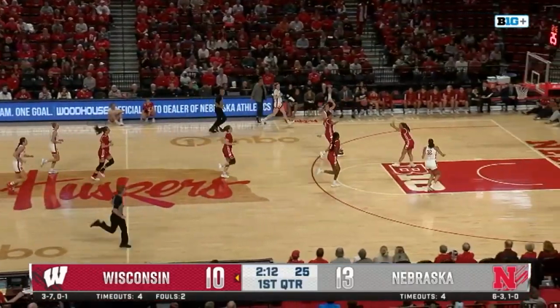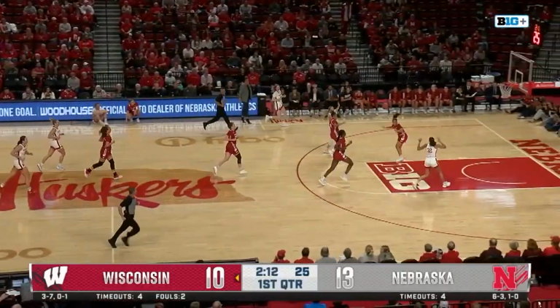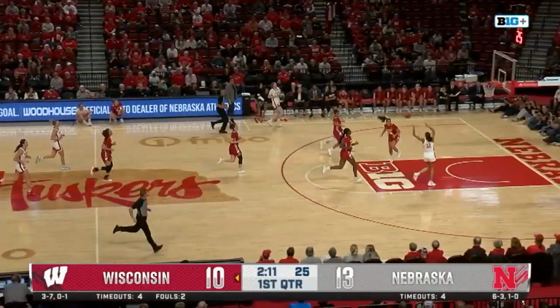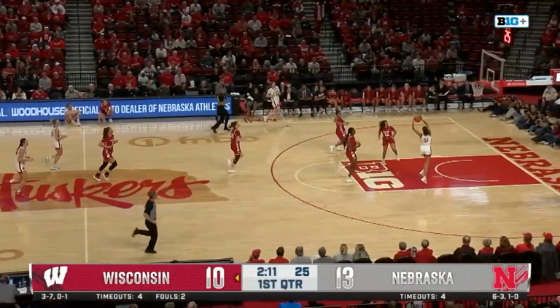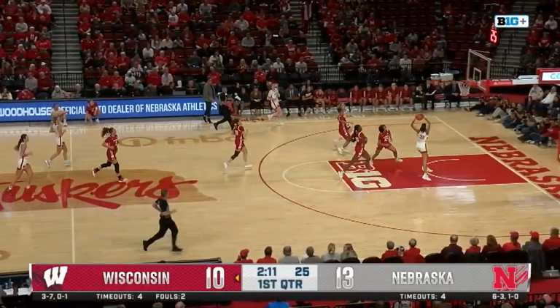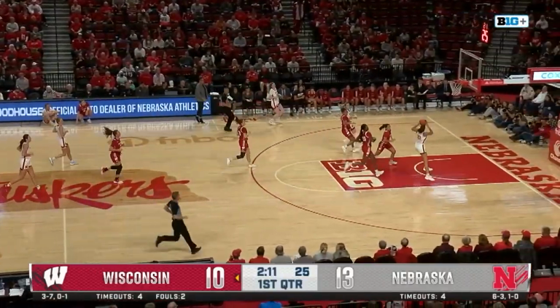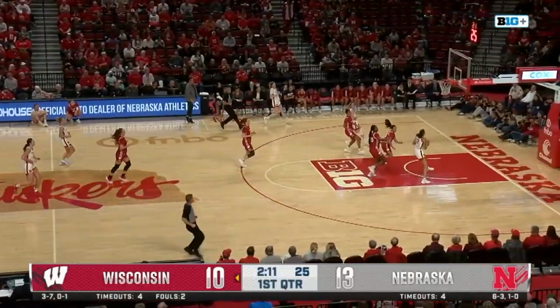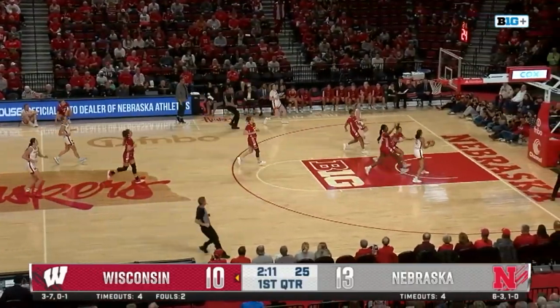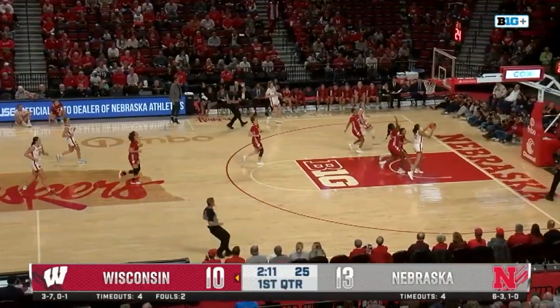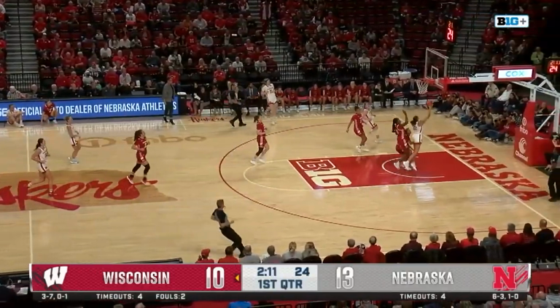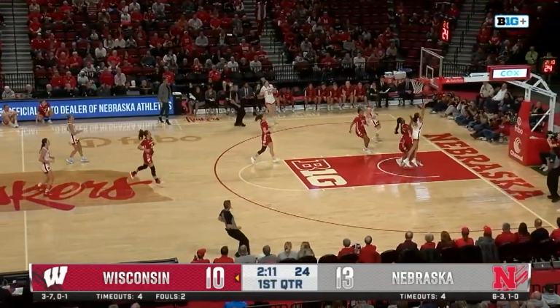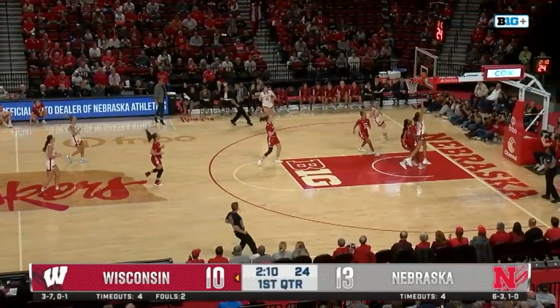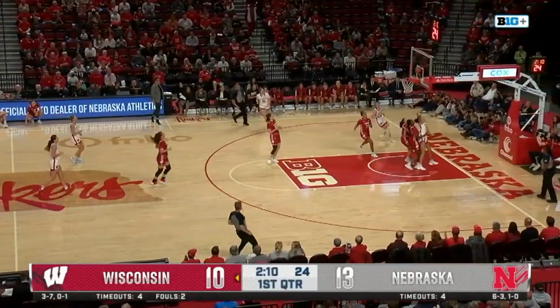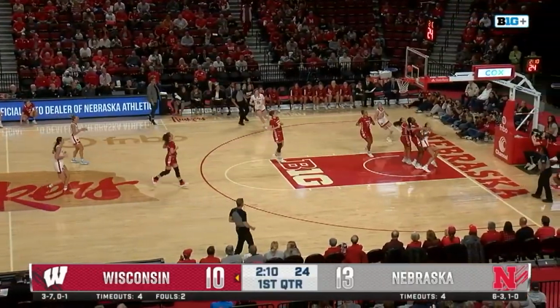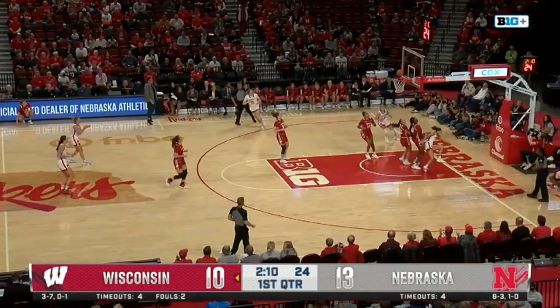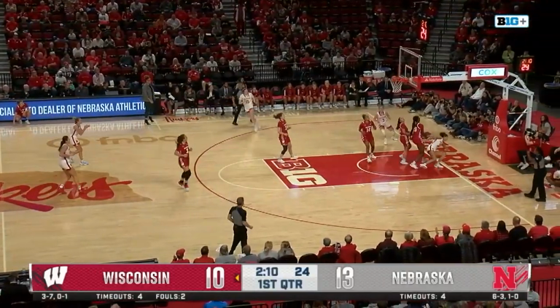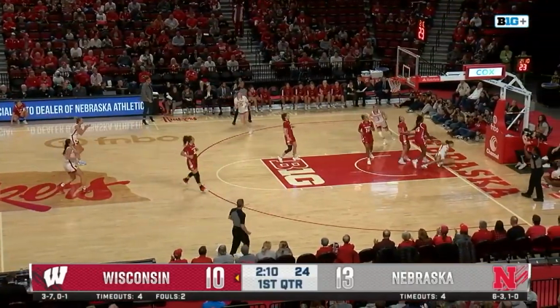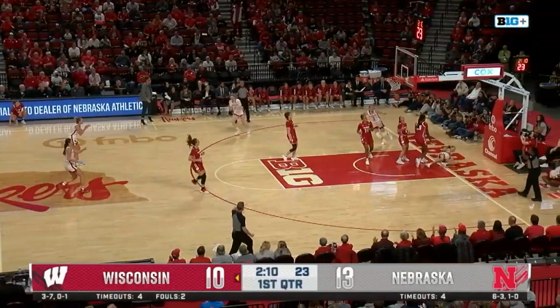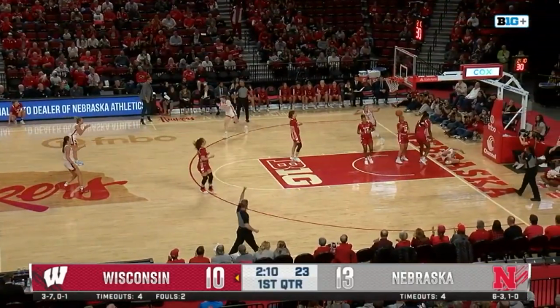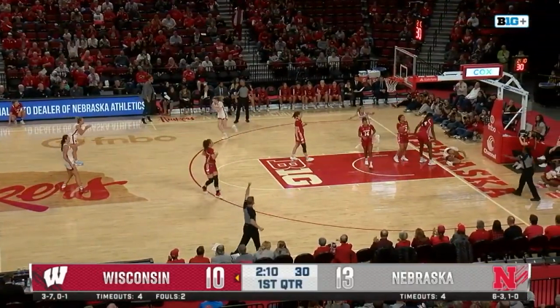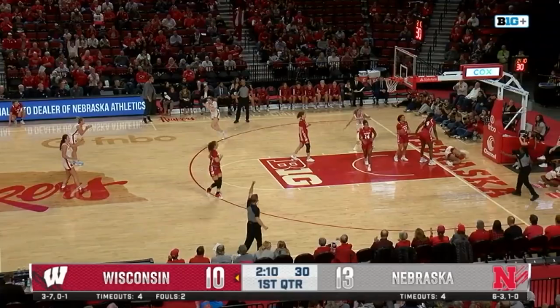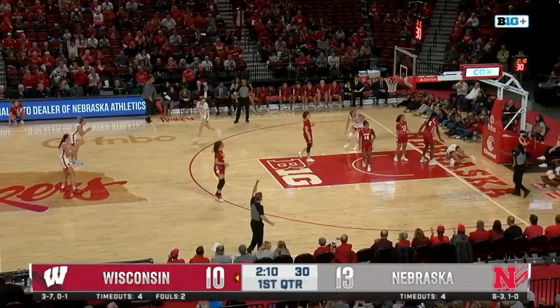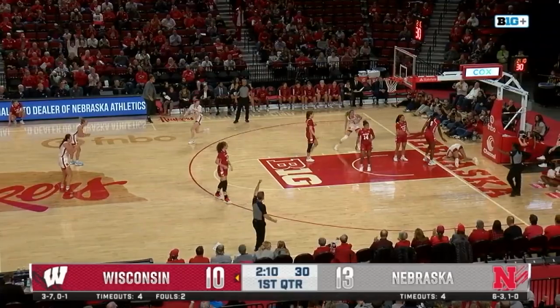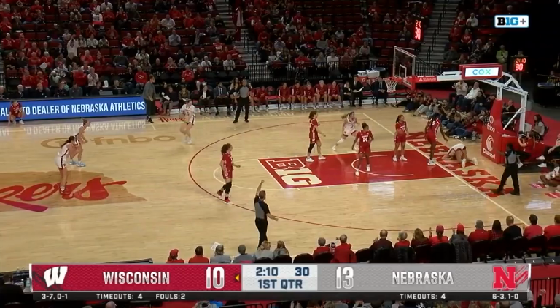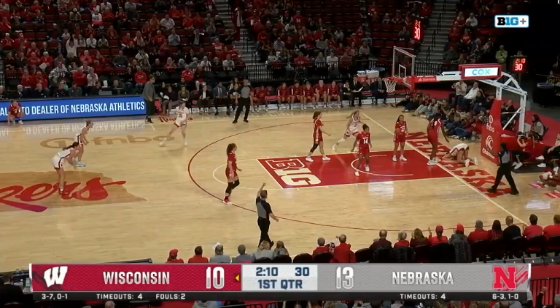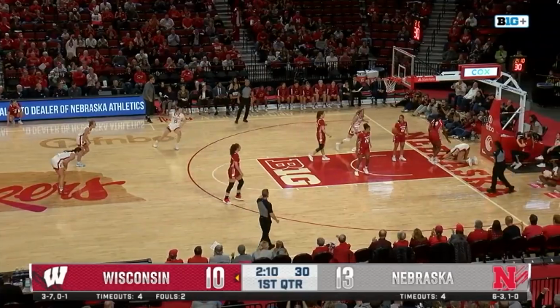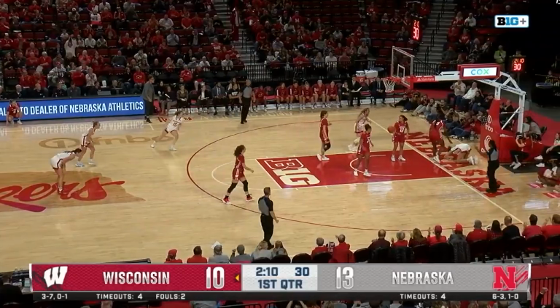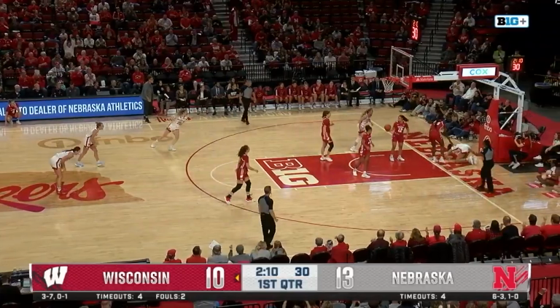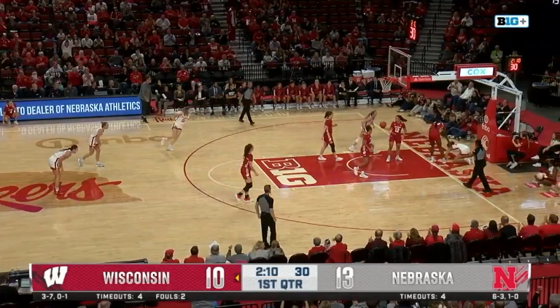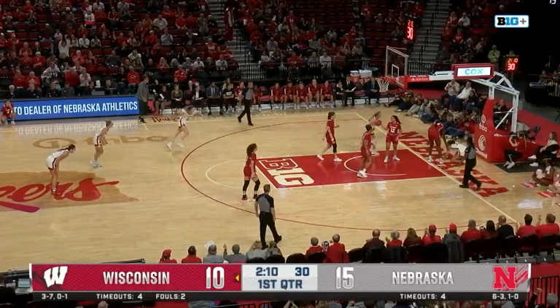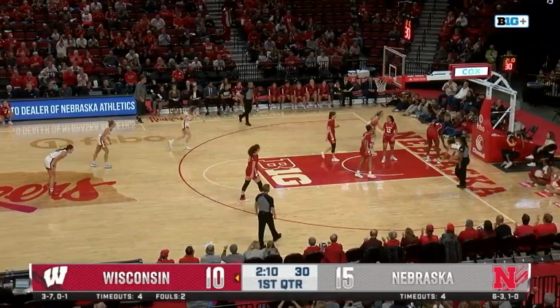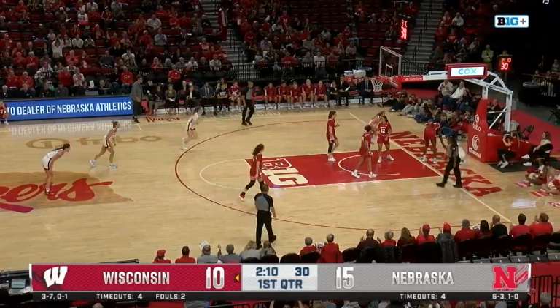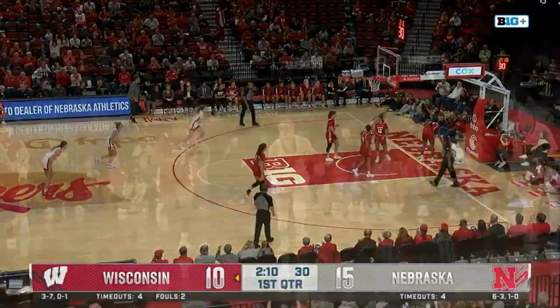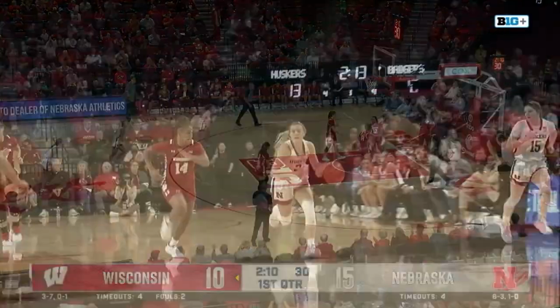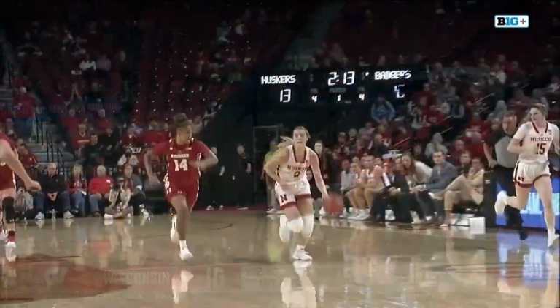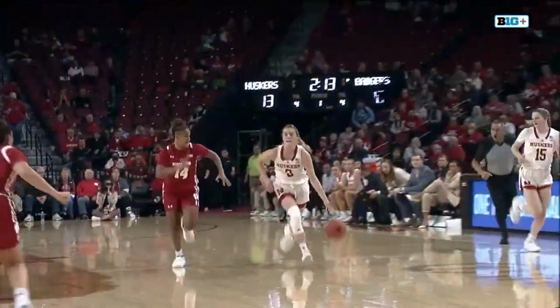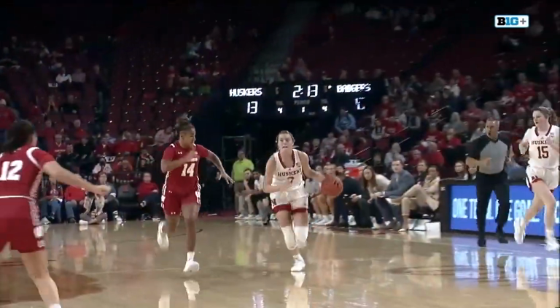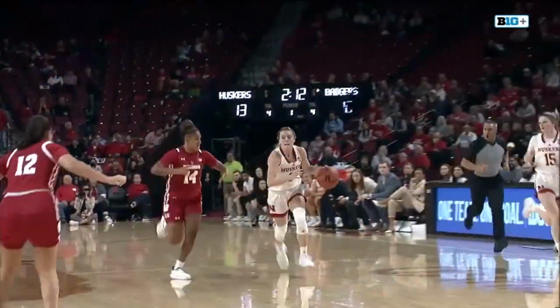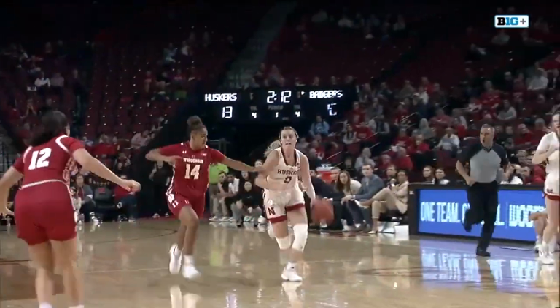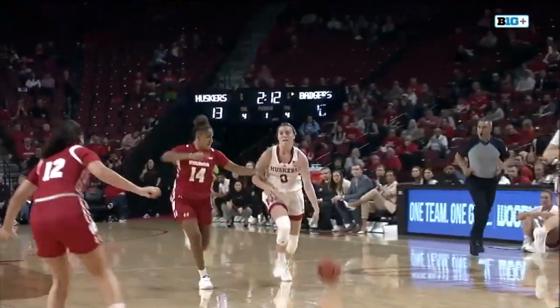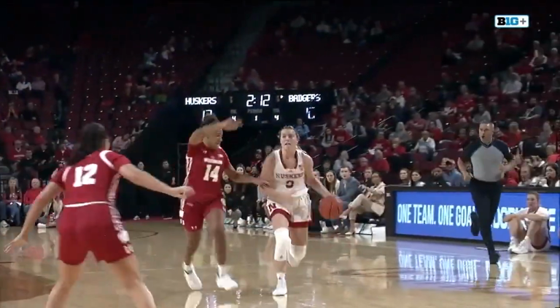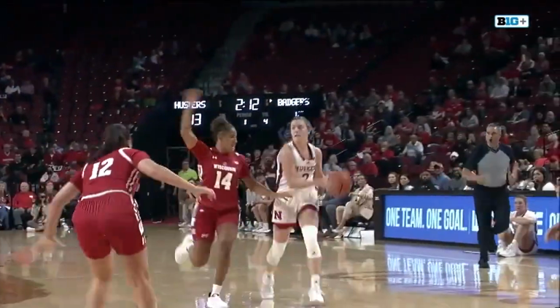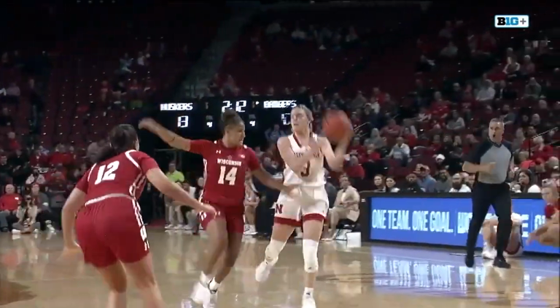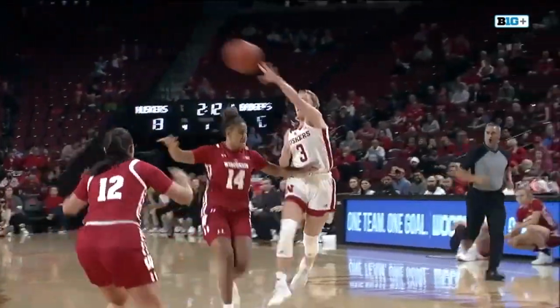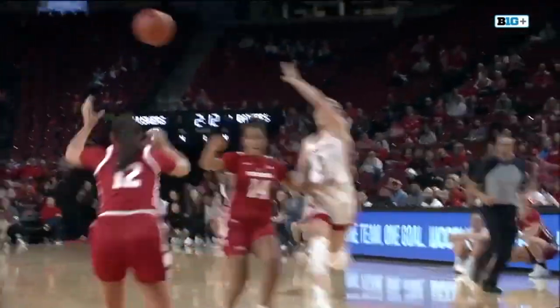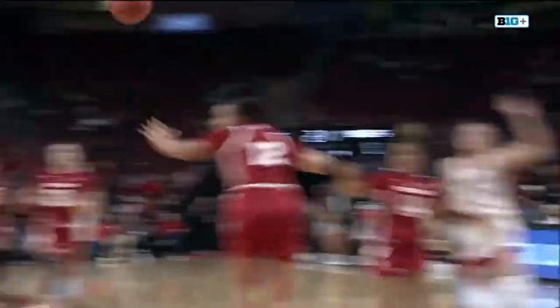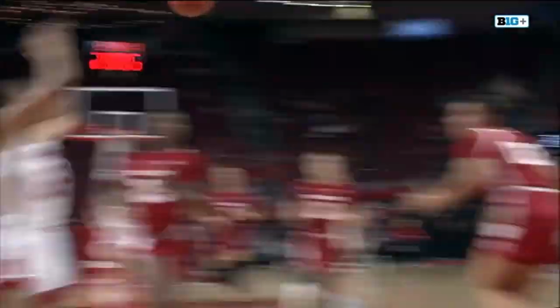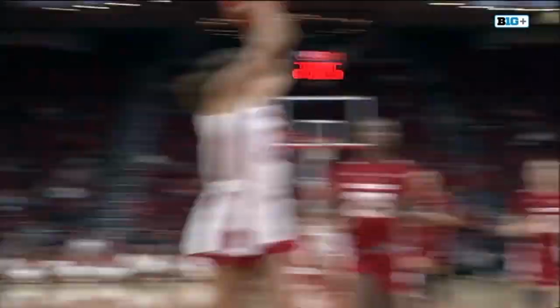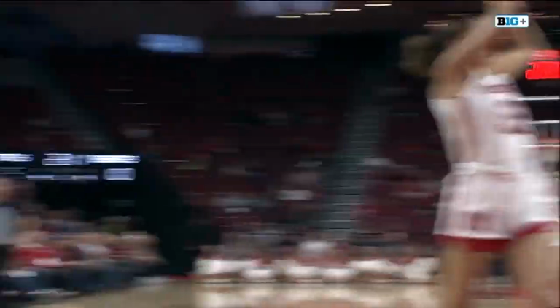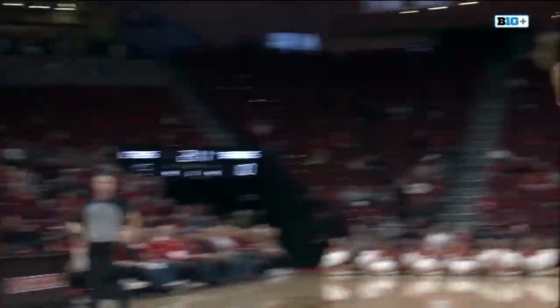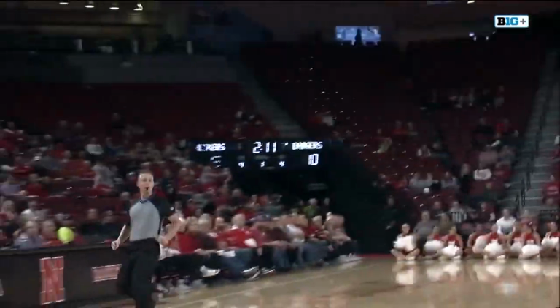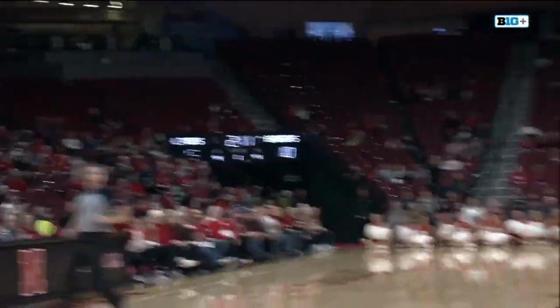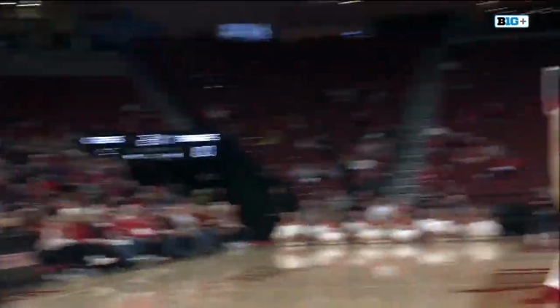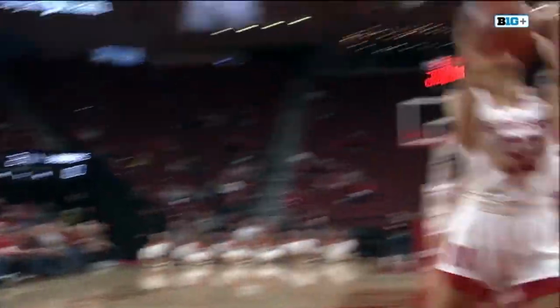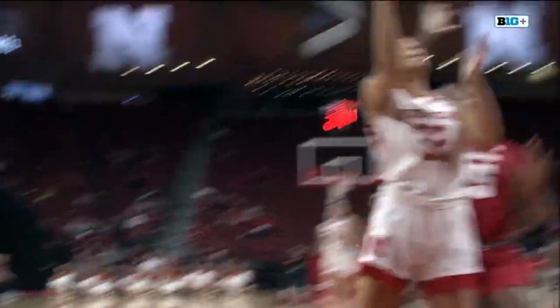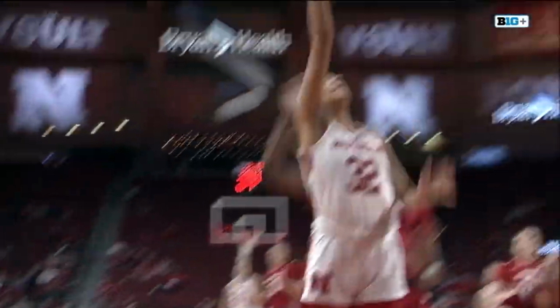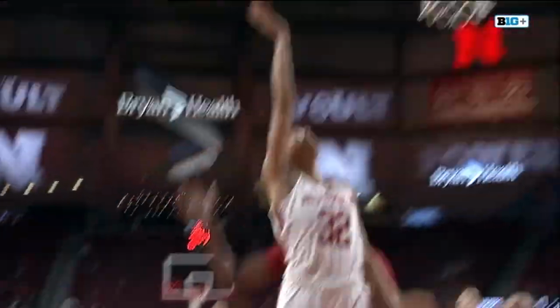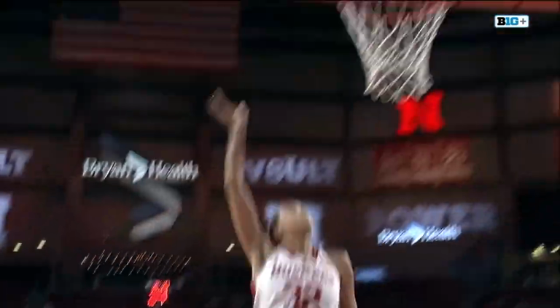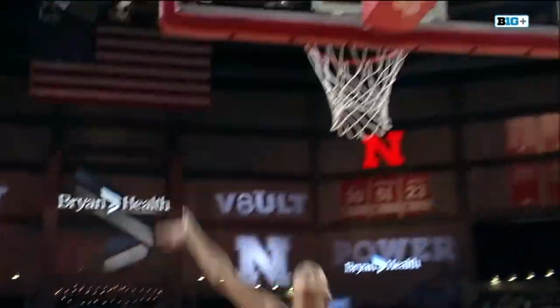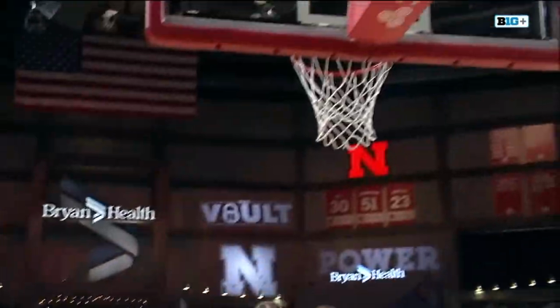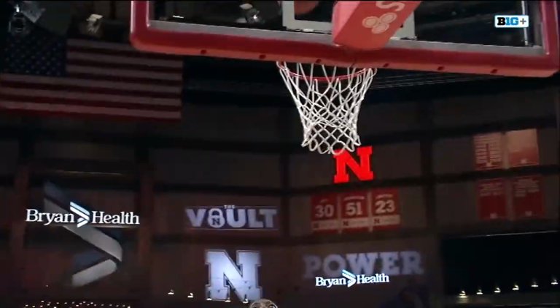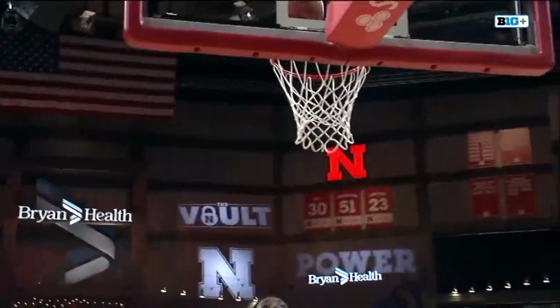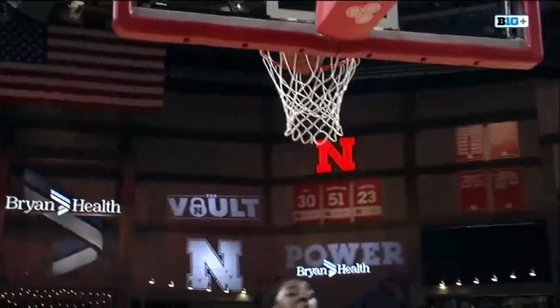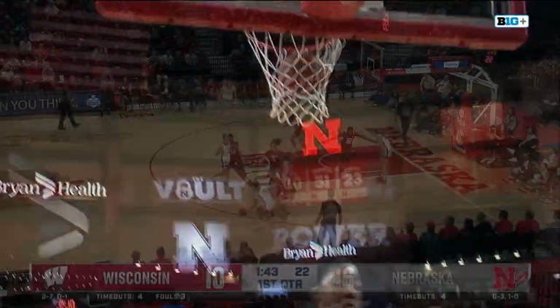Now Widener wants to push, finds Coley up ahead. She lays it in, plus the foul. Chasing behind her — just watch her, she sort of shifts towards the basket.